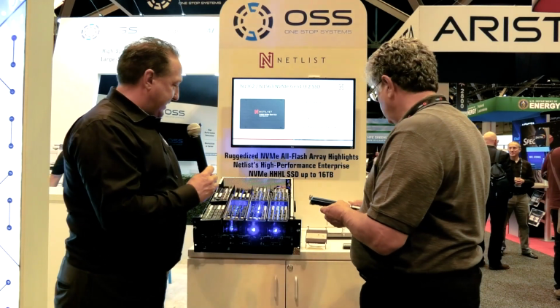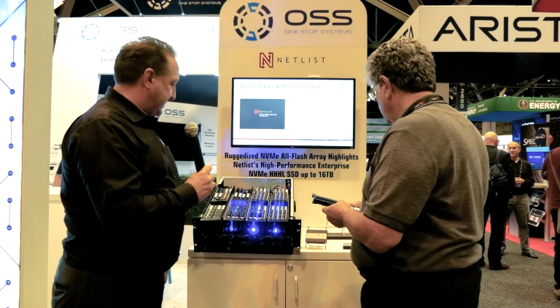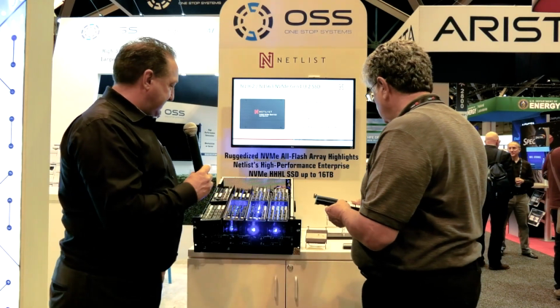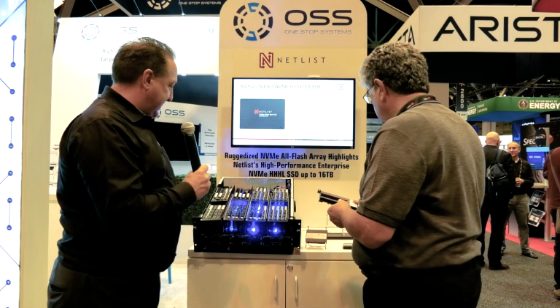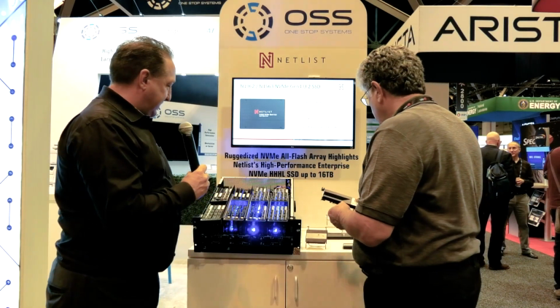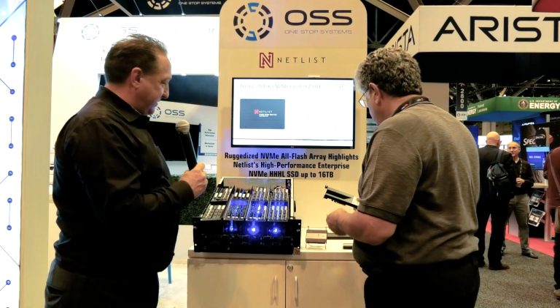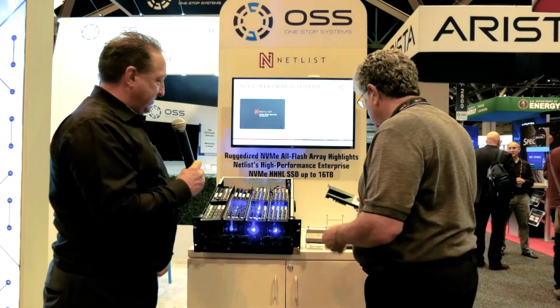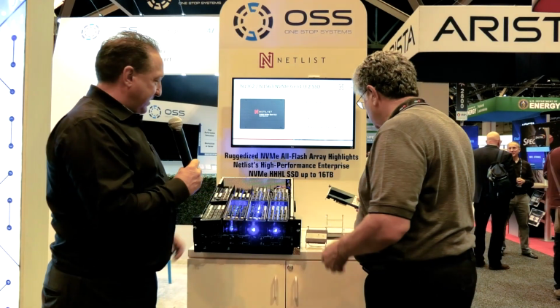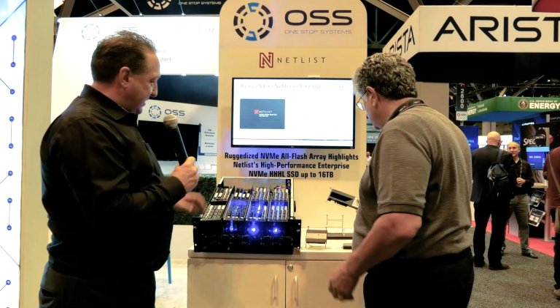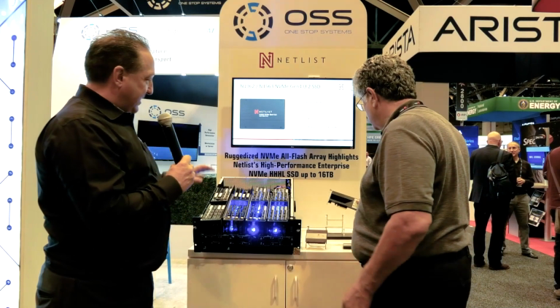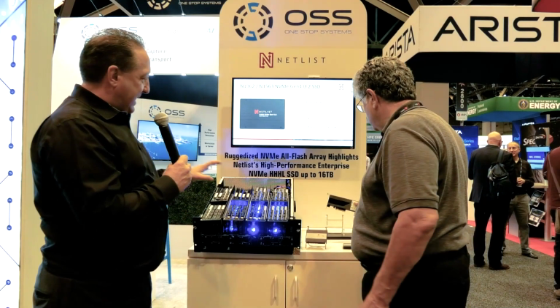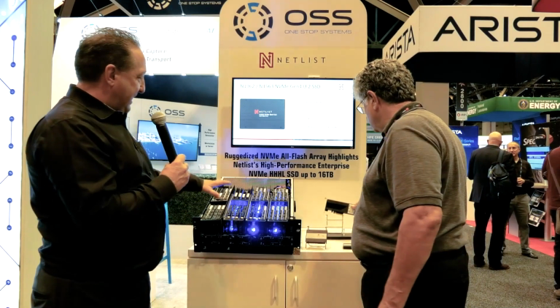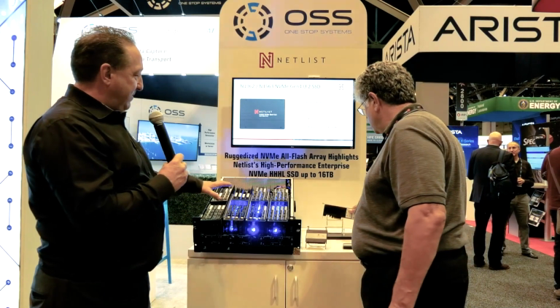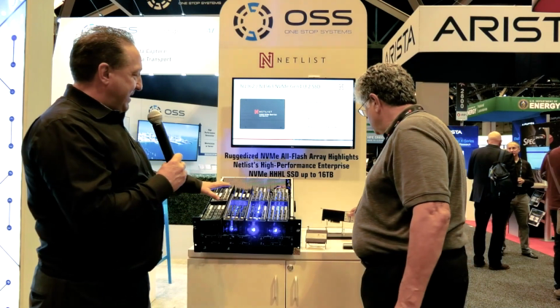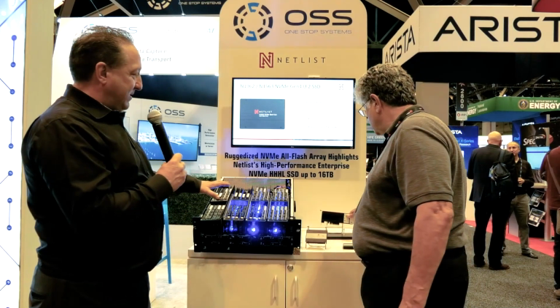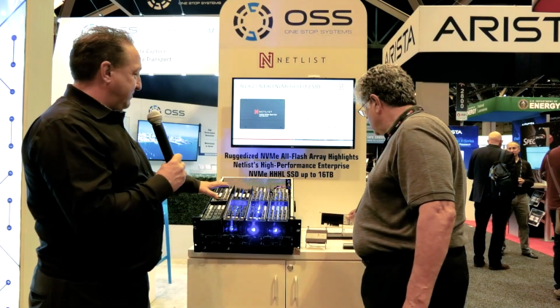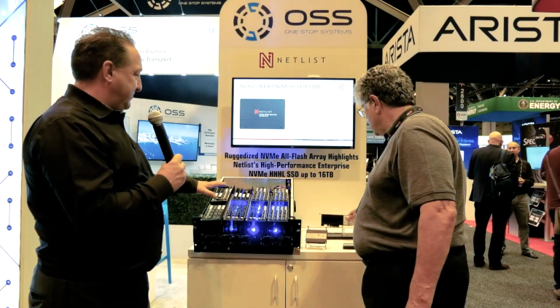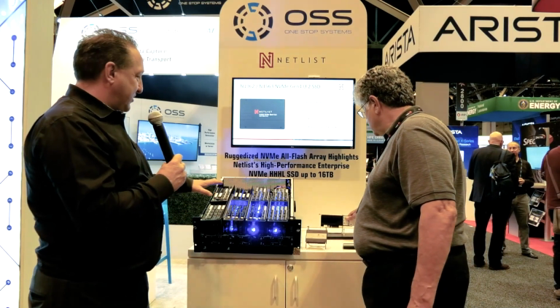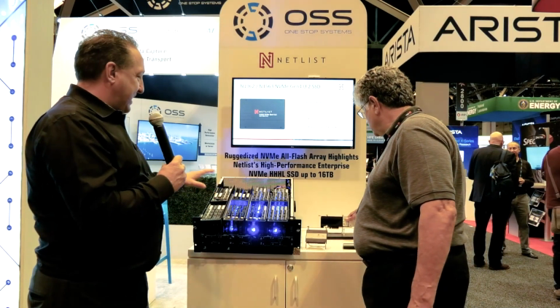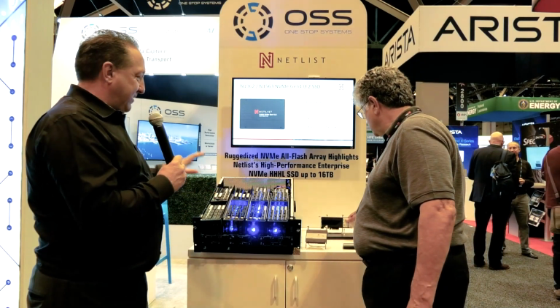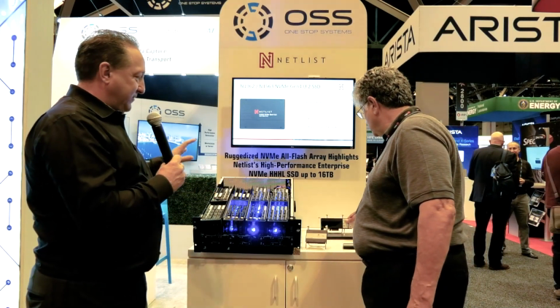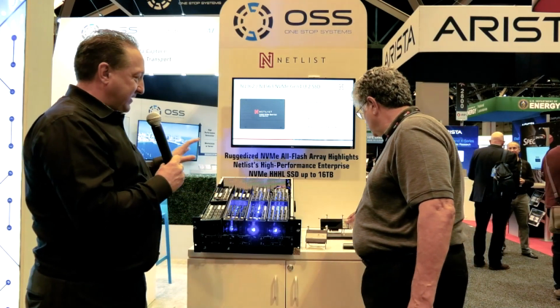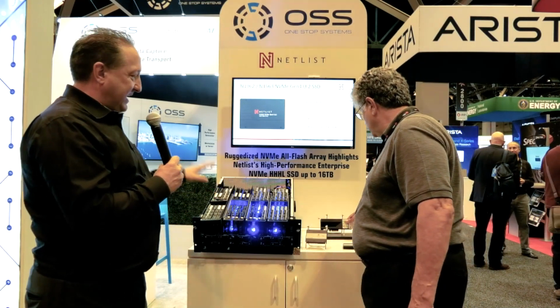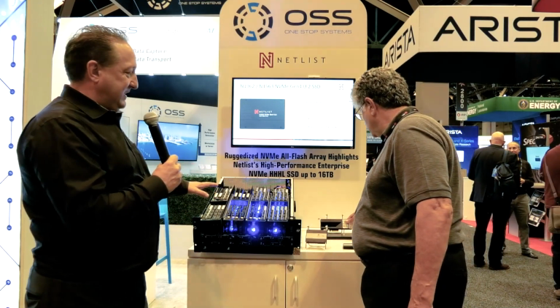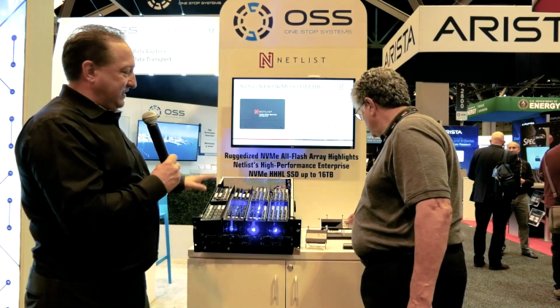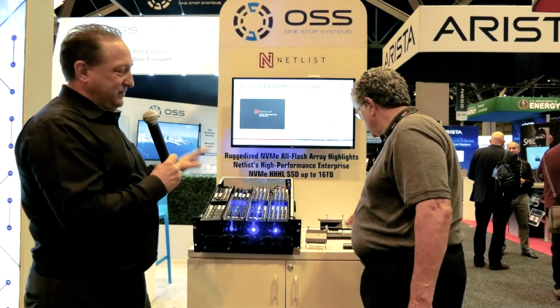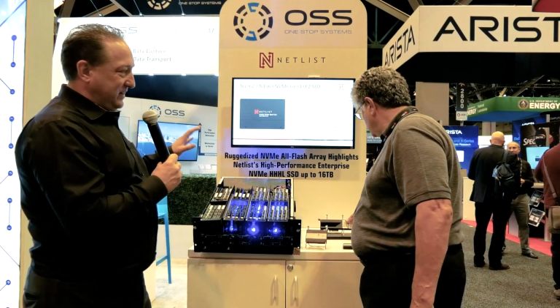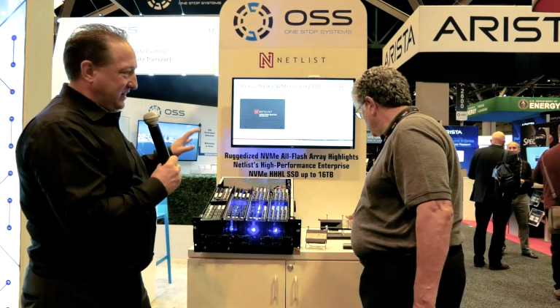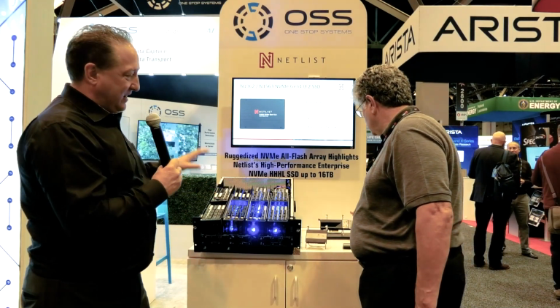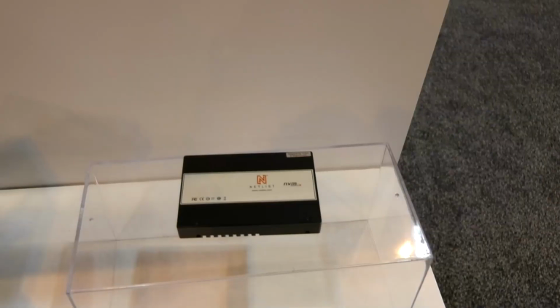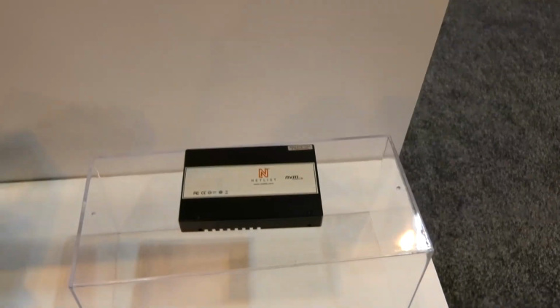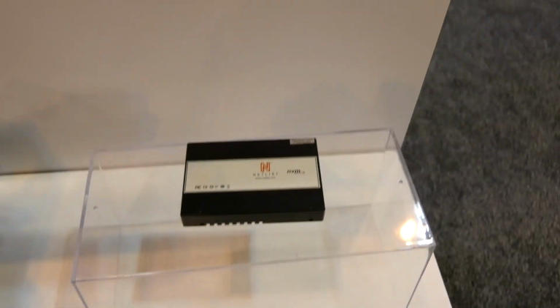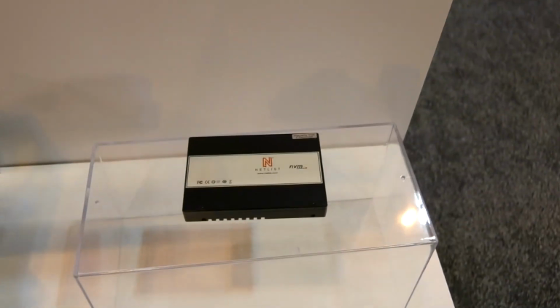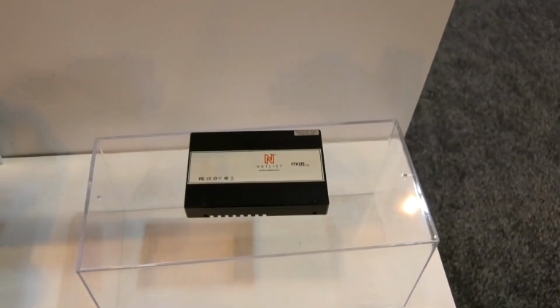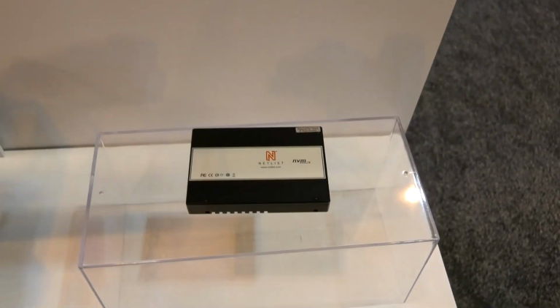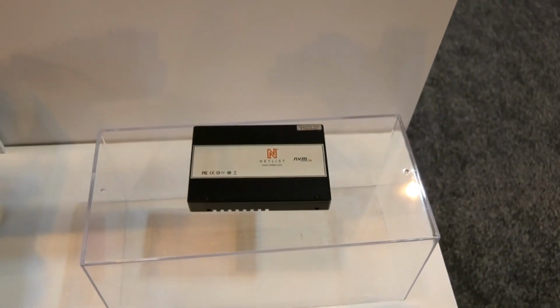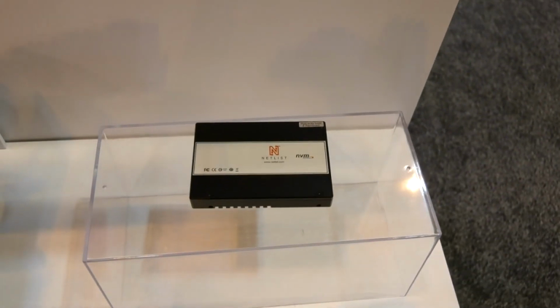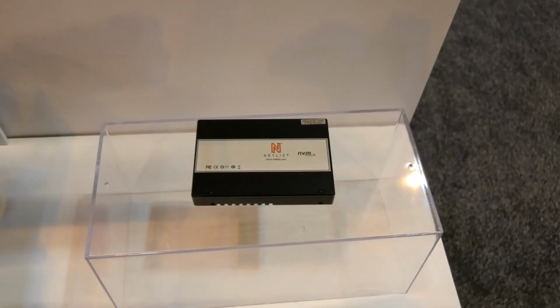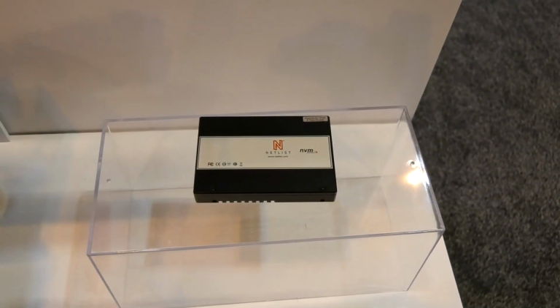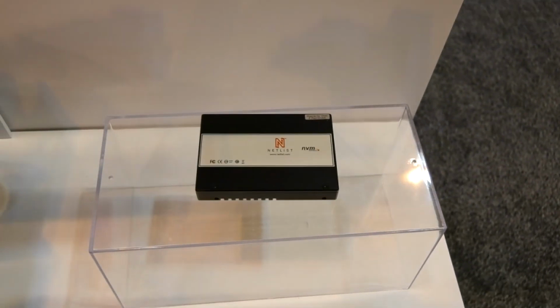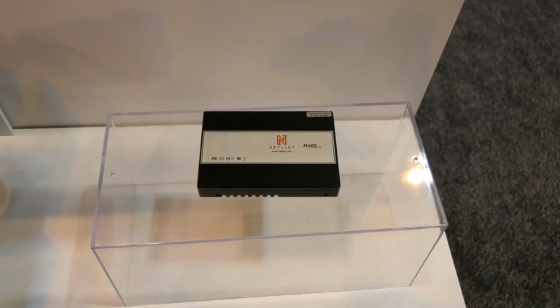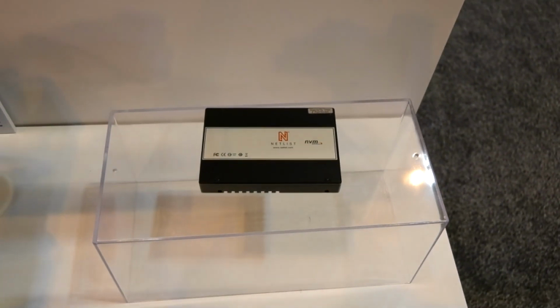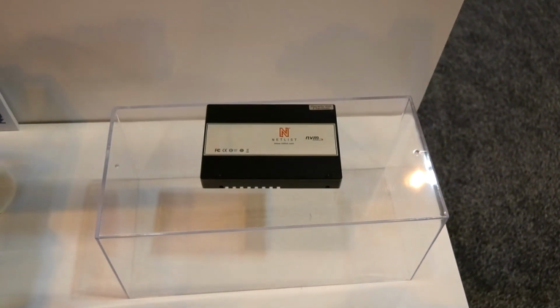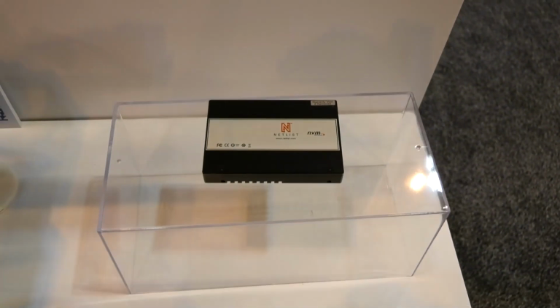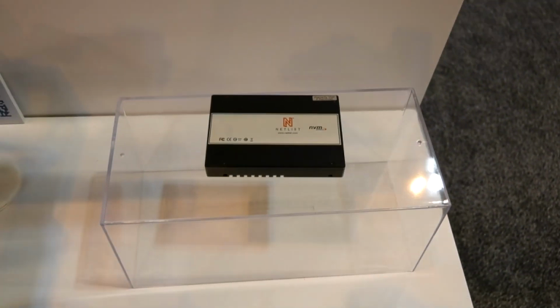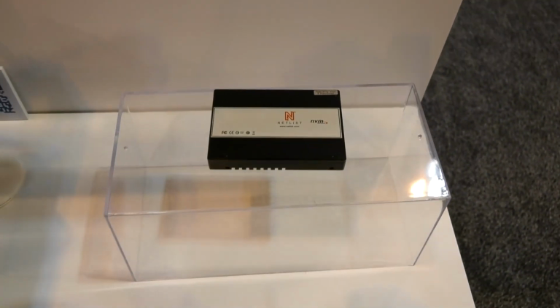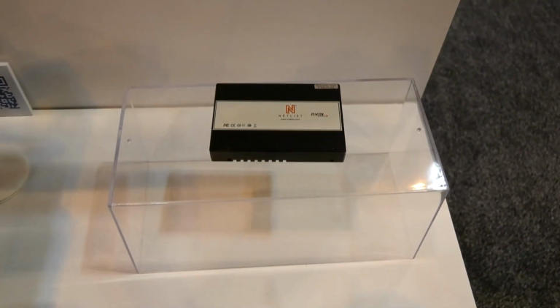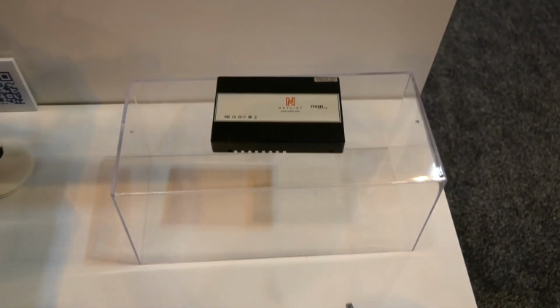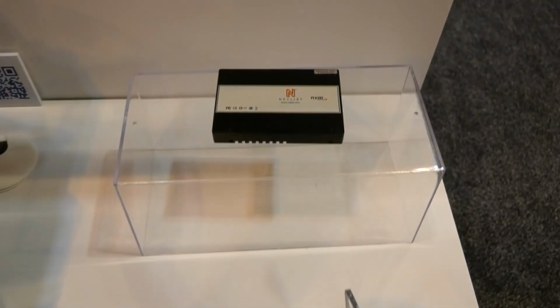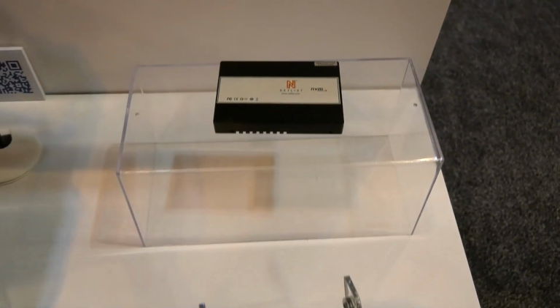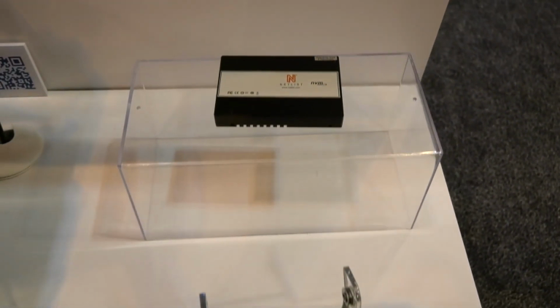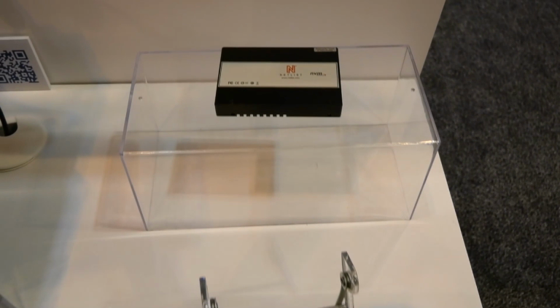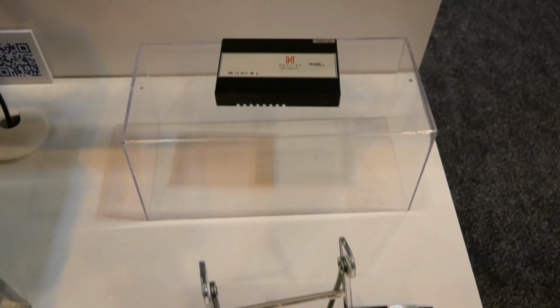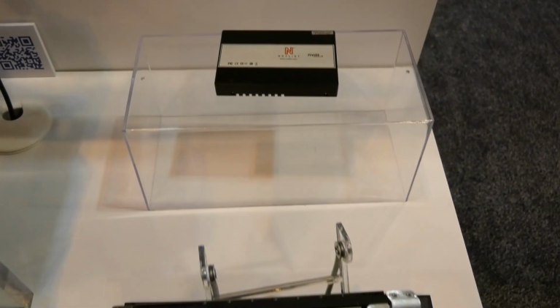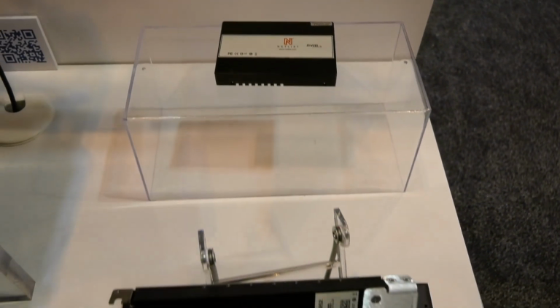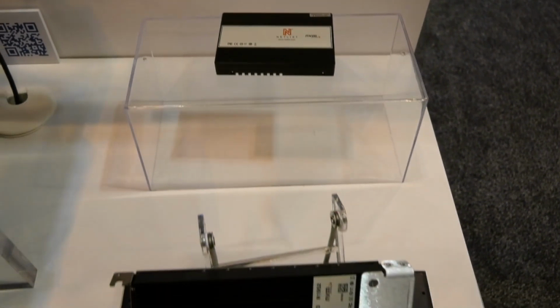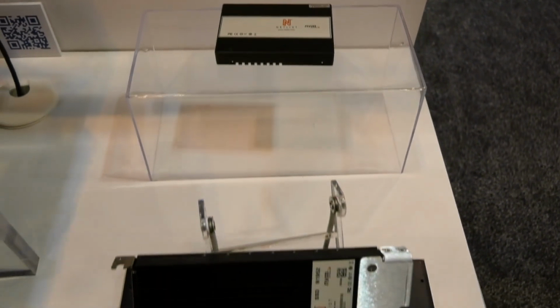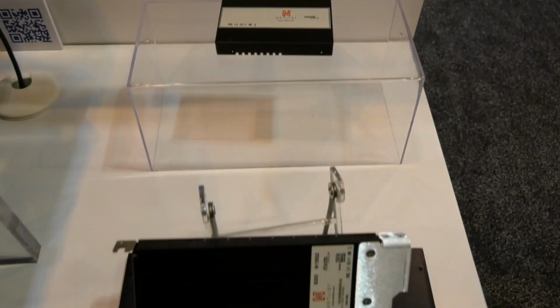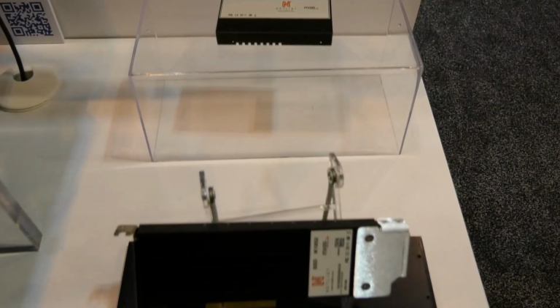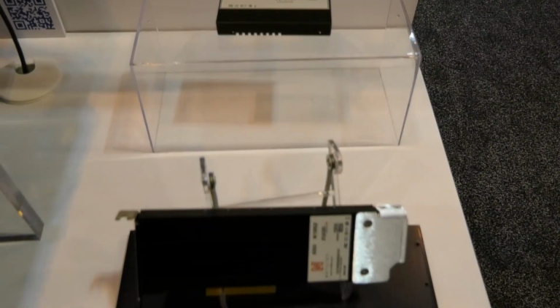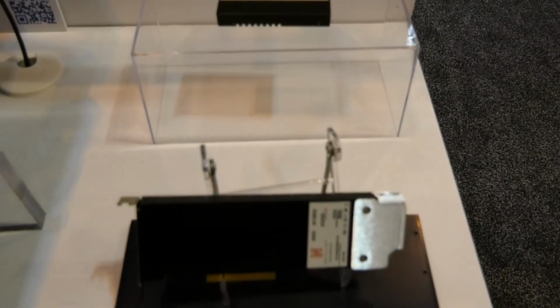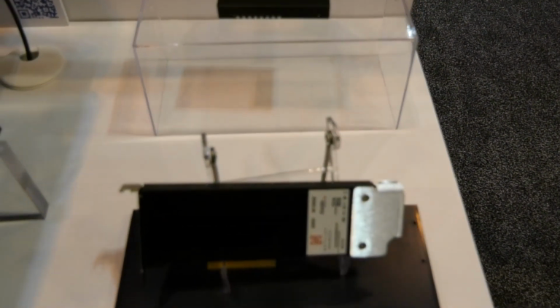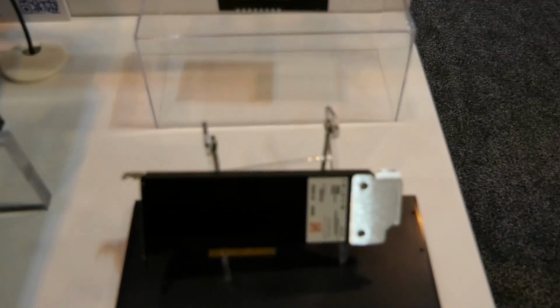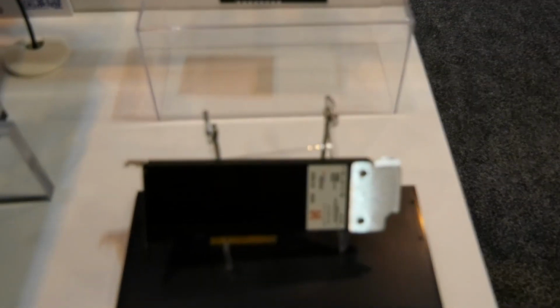So that high density, high performance, and of course ruggedization — that works very well for us.